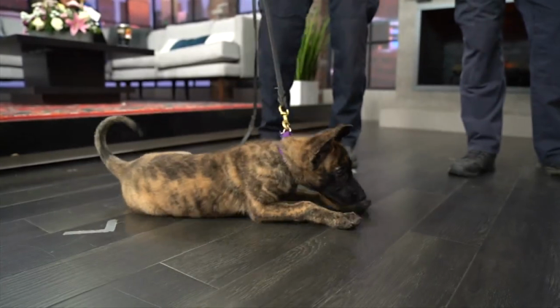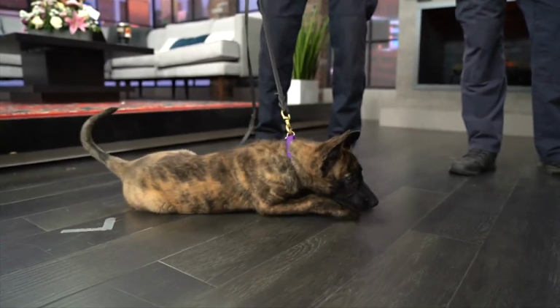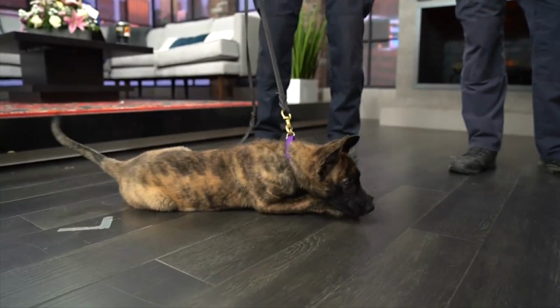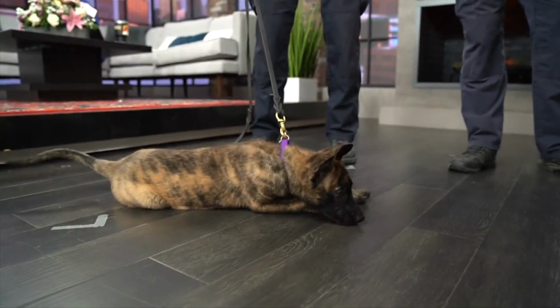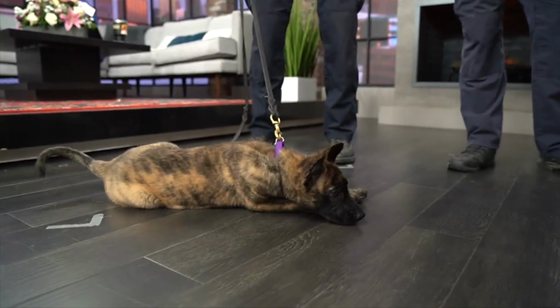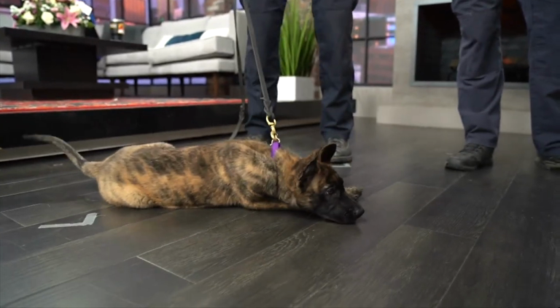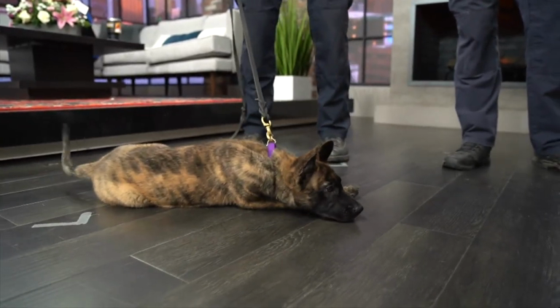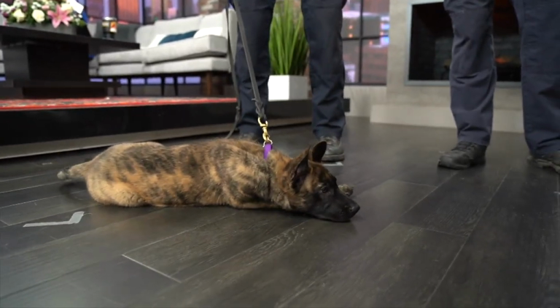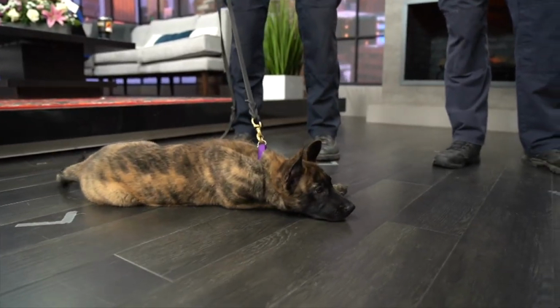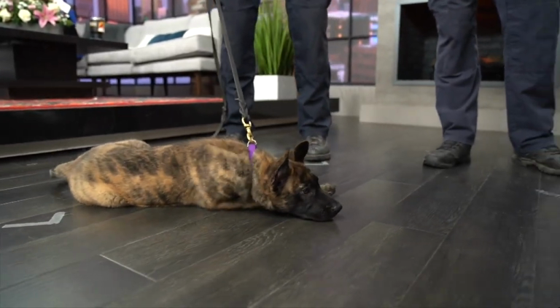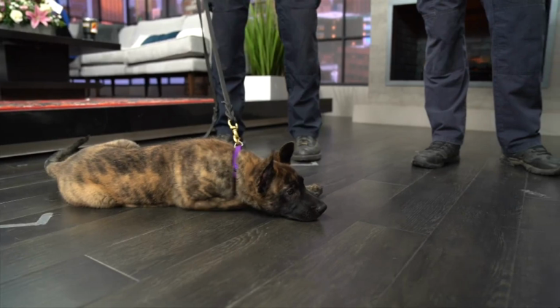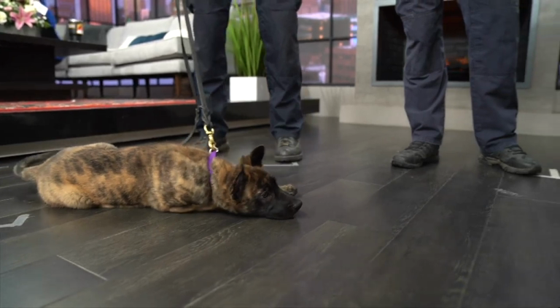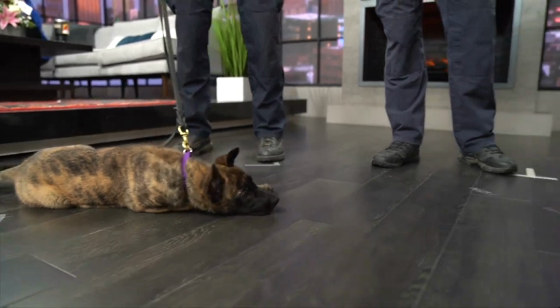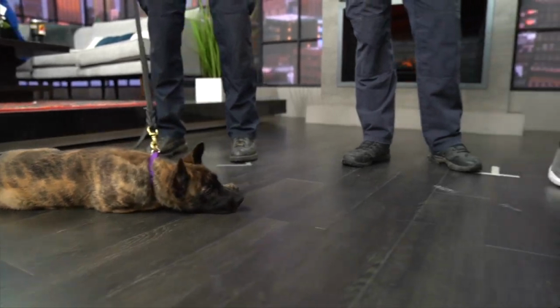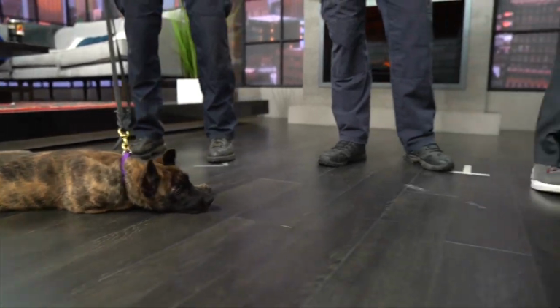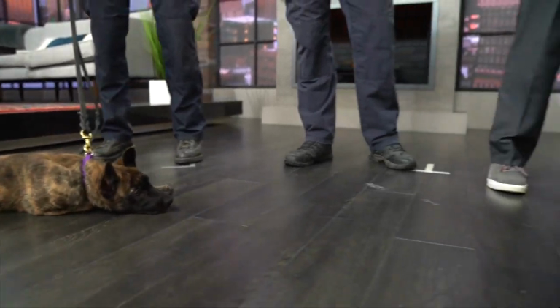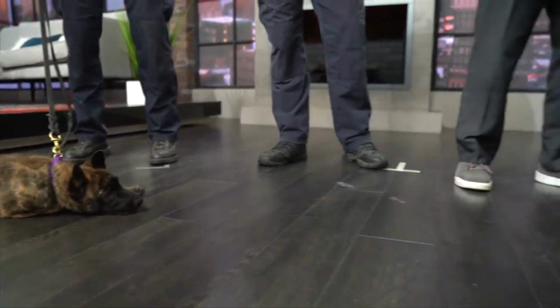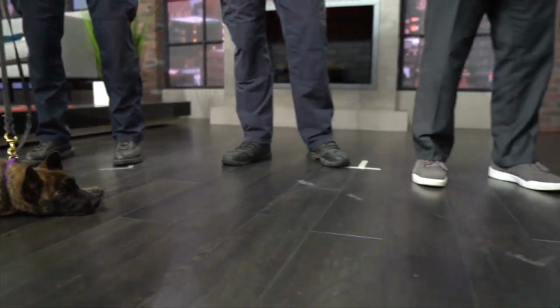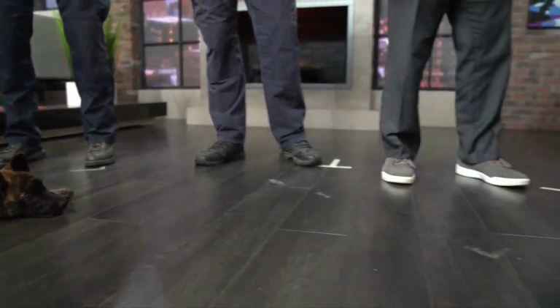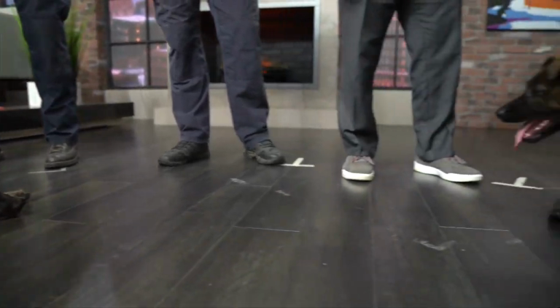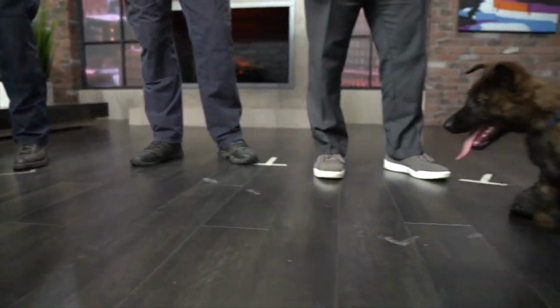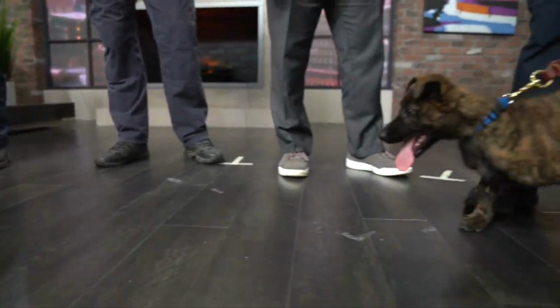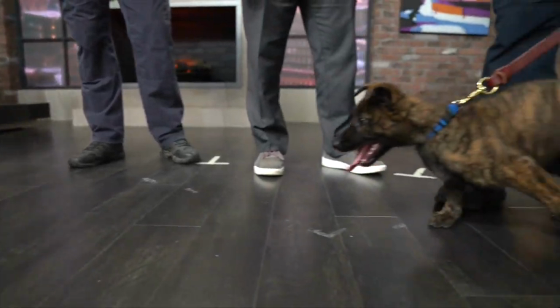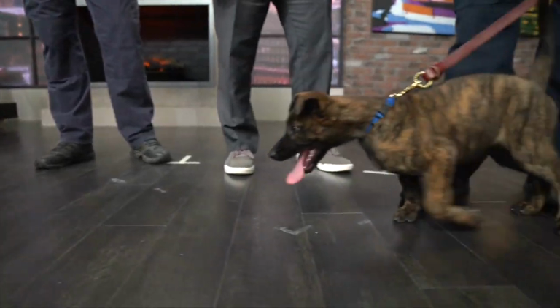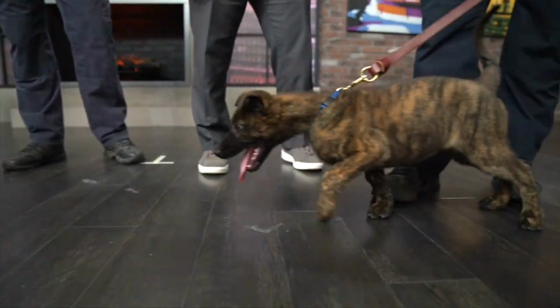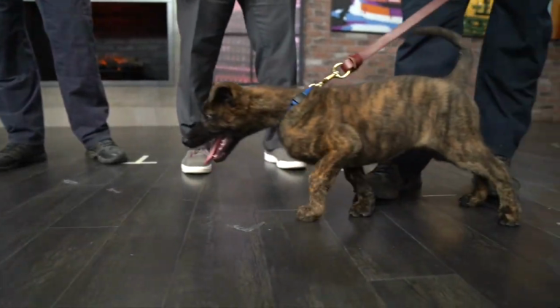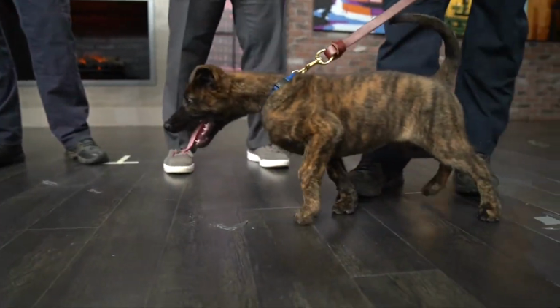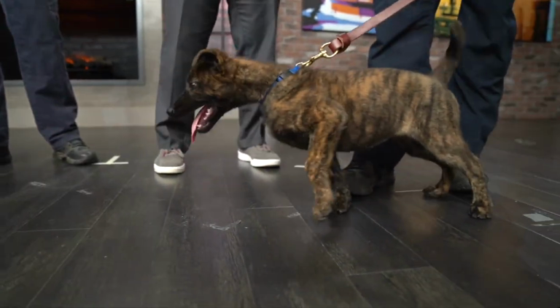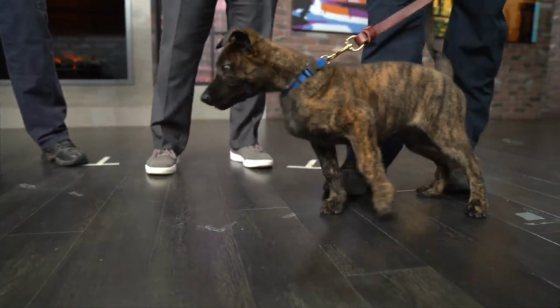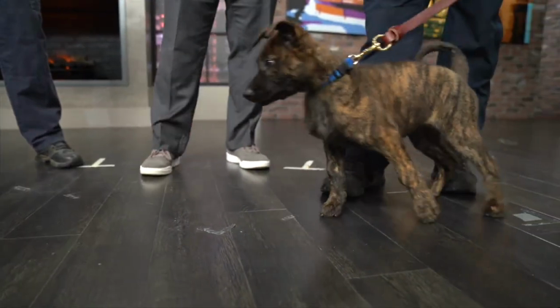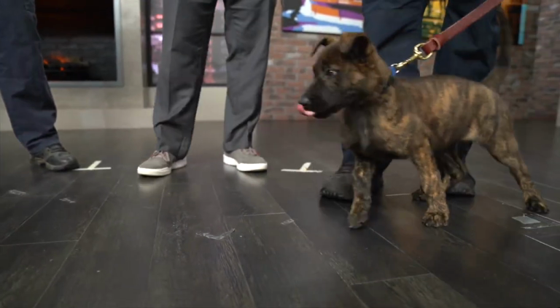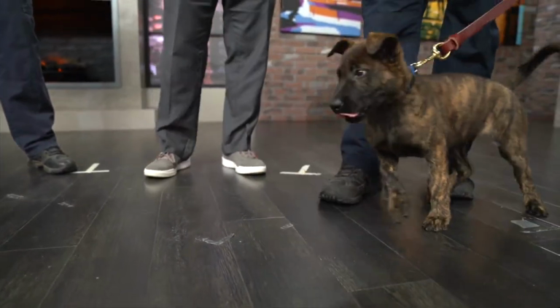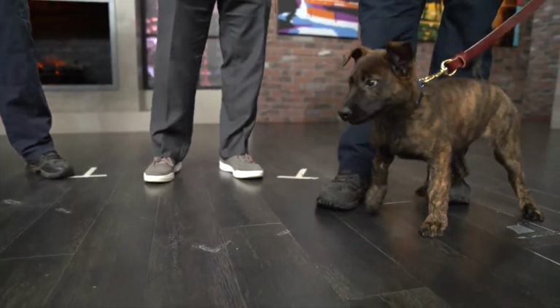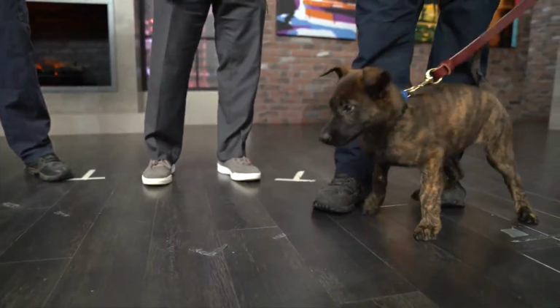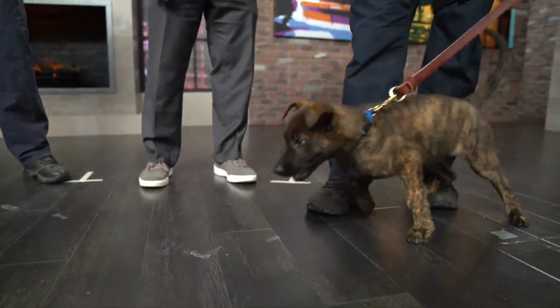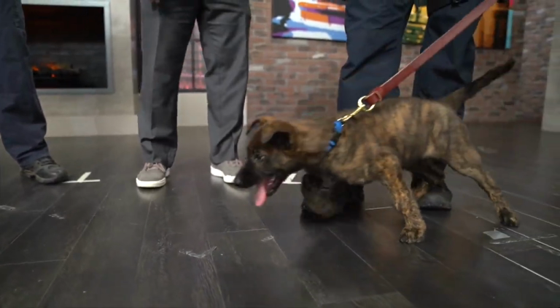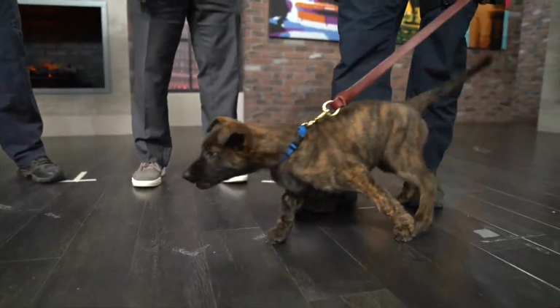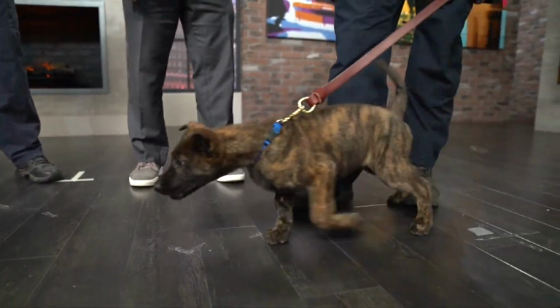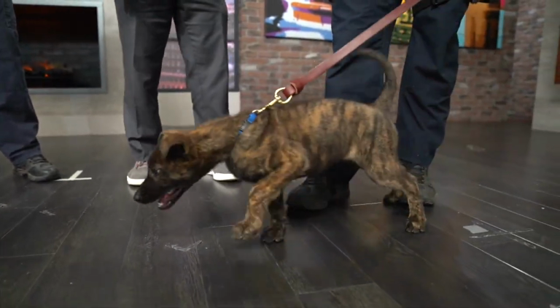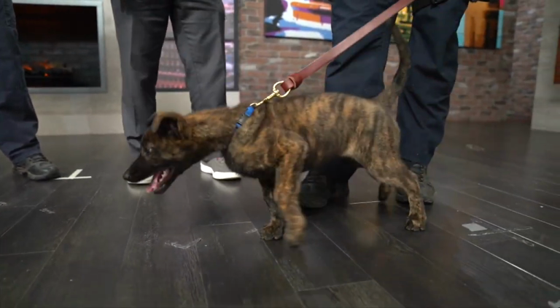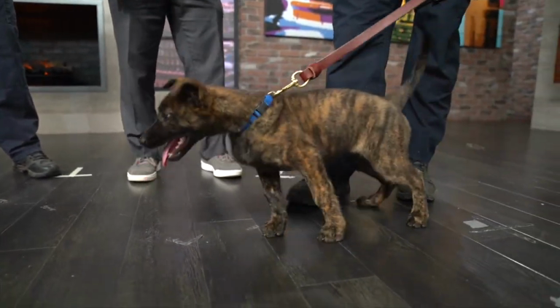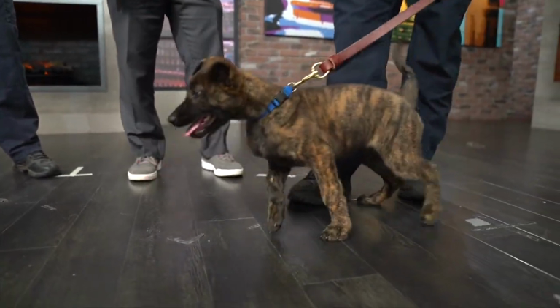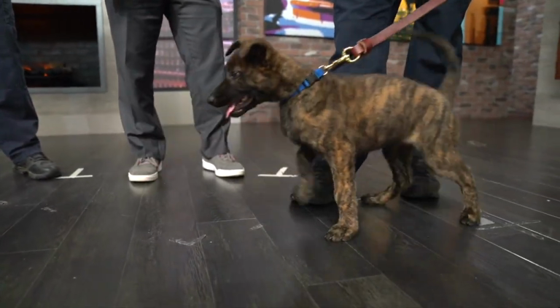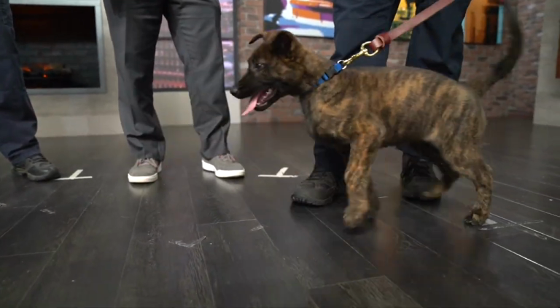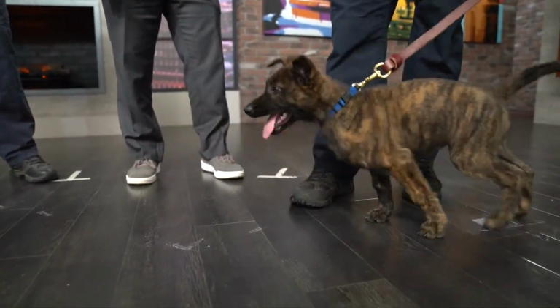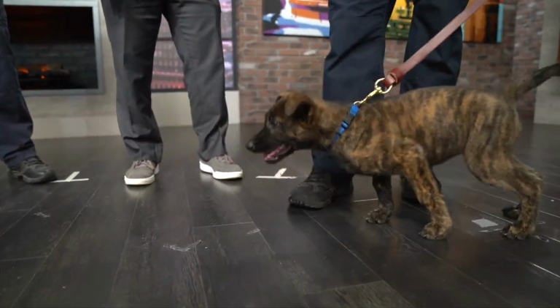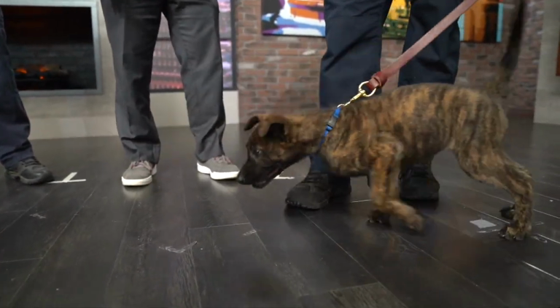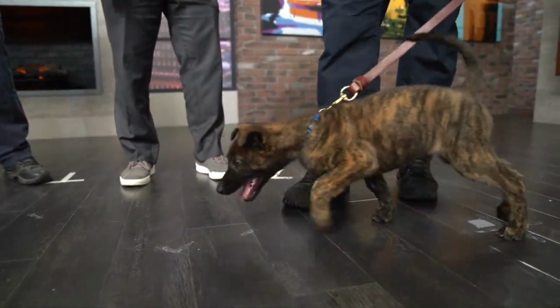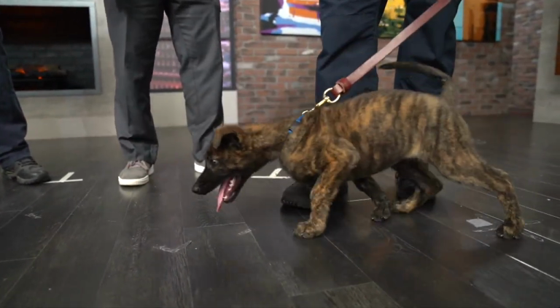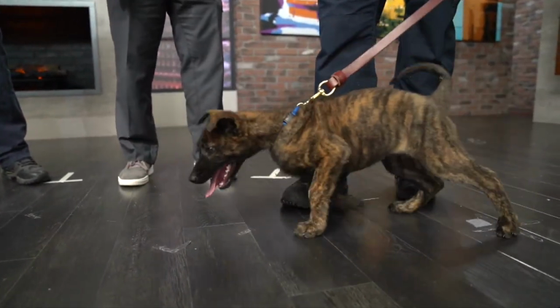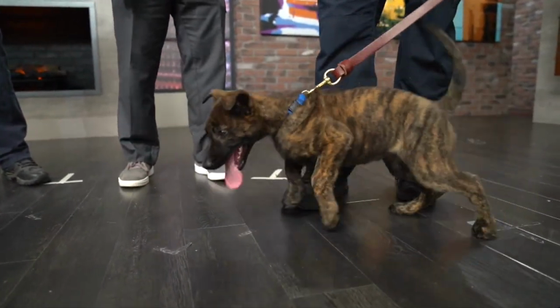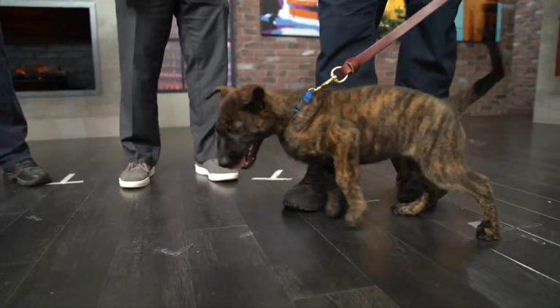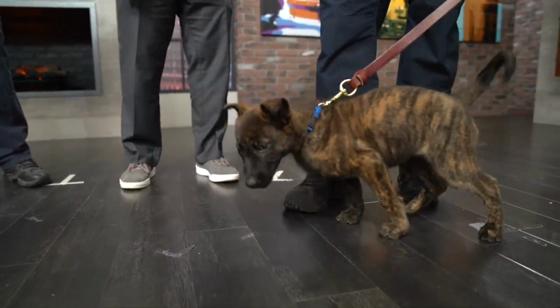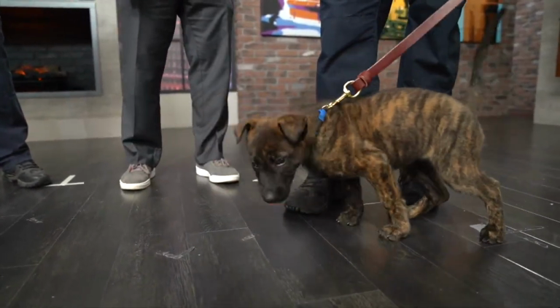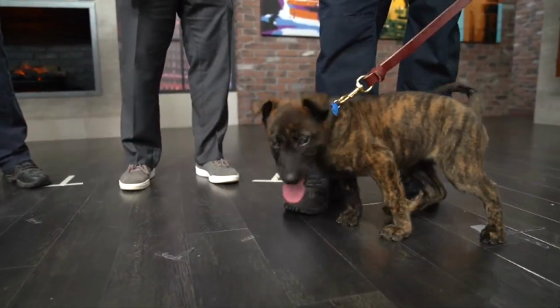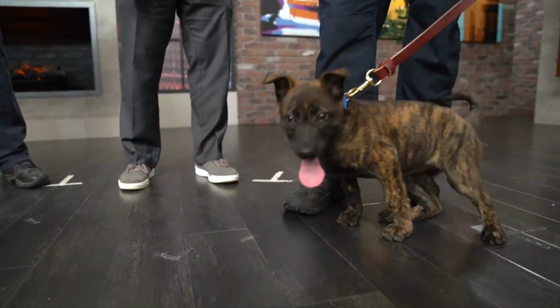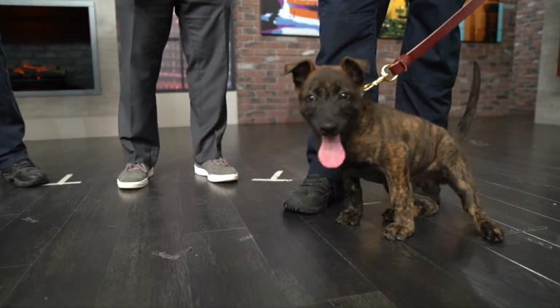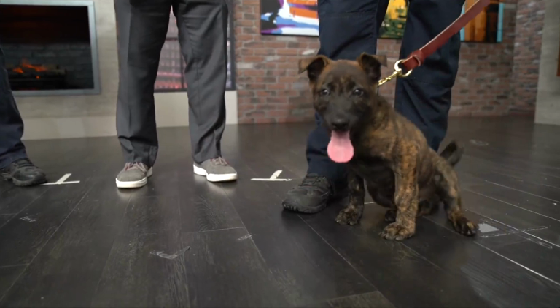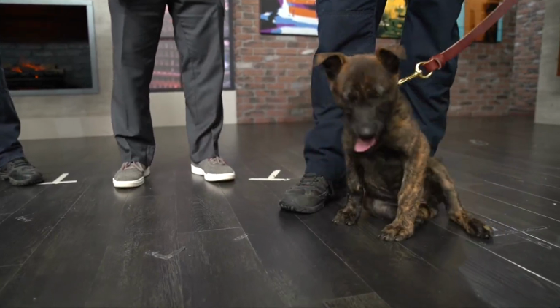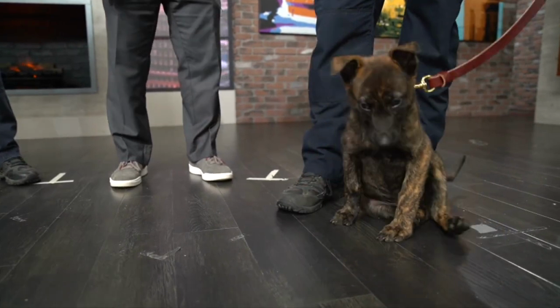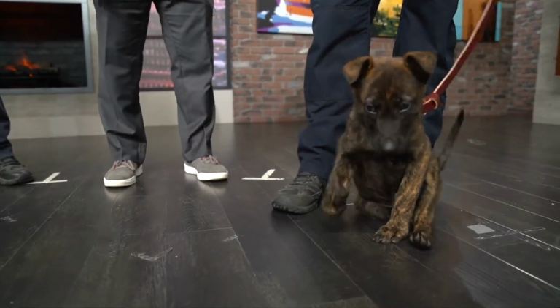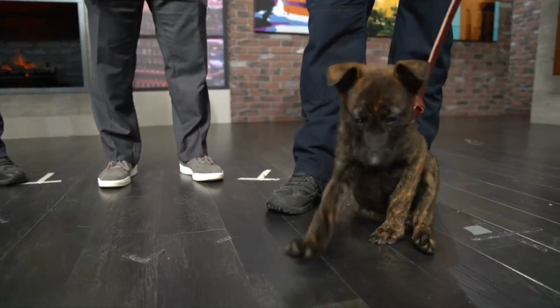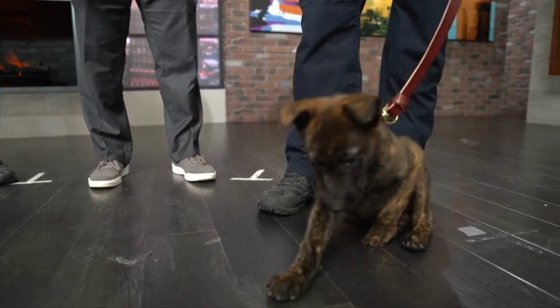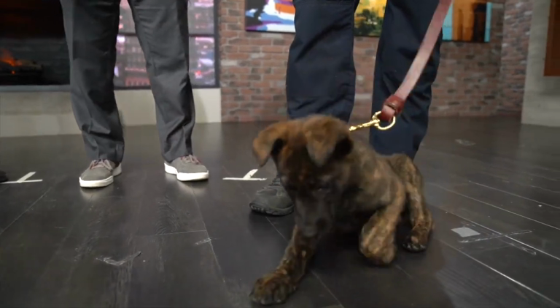What about Josie? How's Josie been early on? She's been doing well. She has the puppy issues.